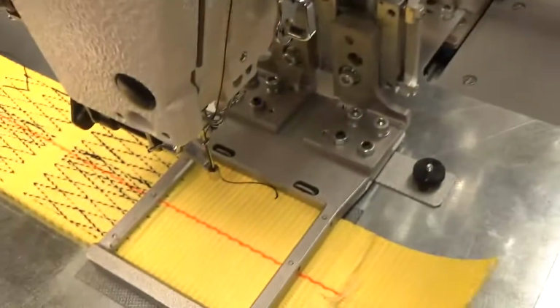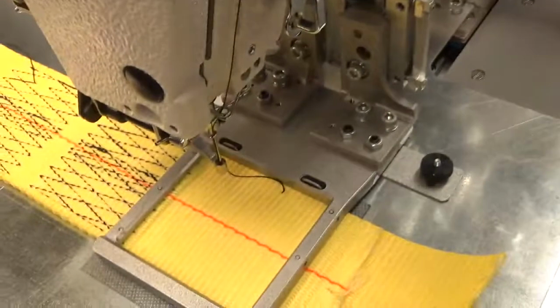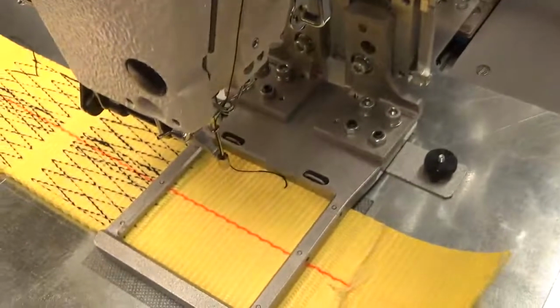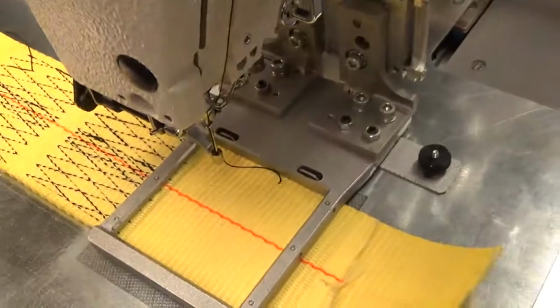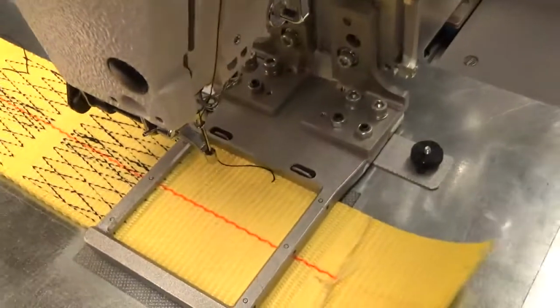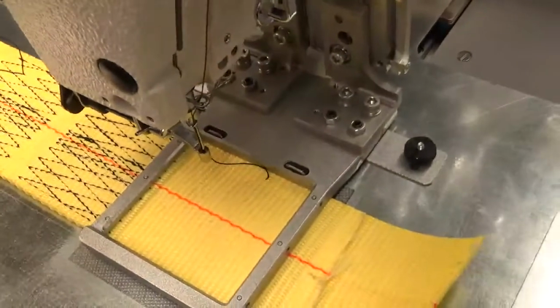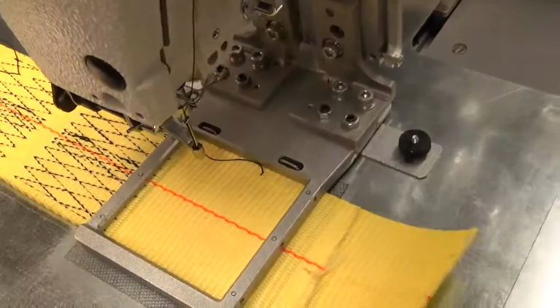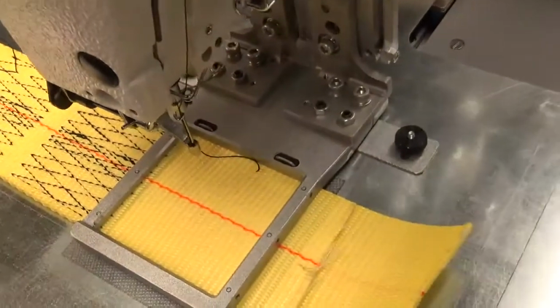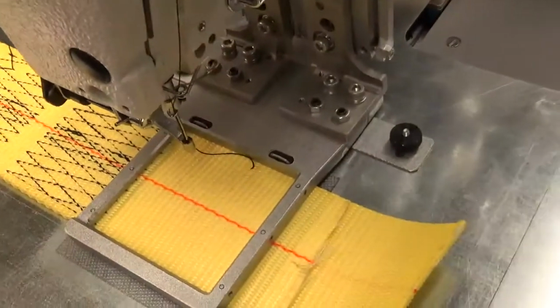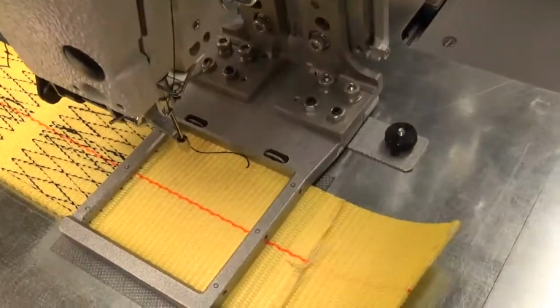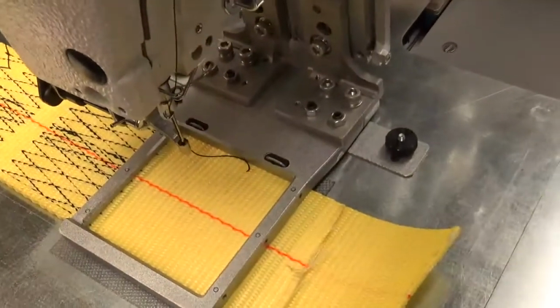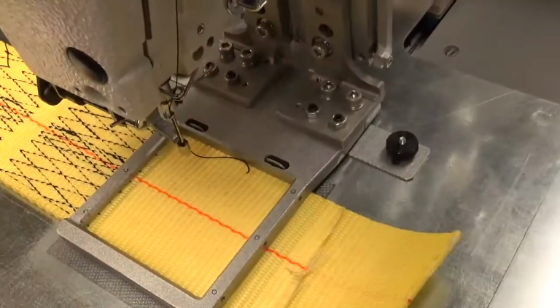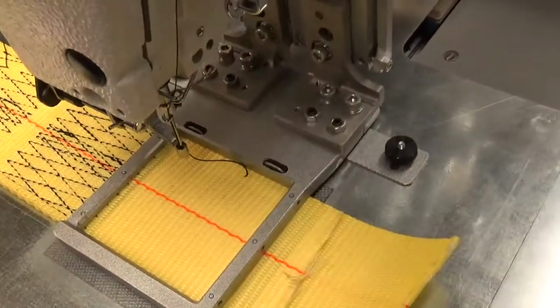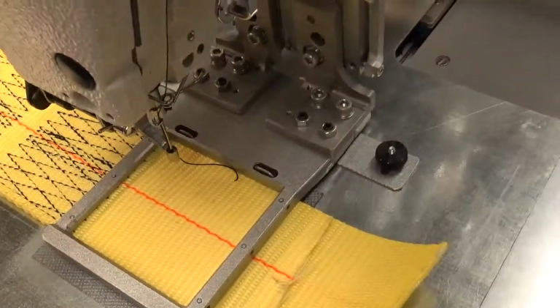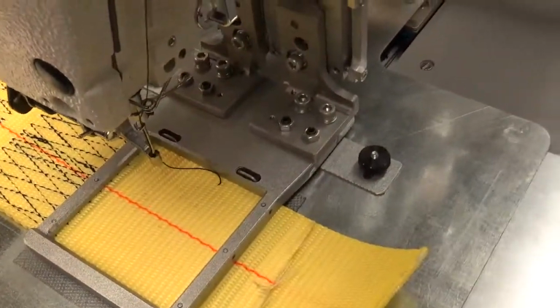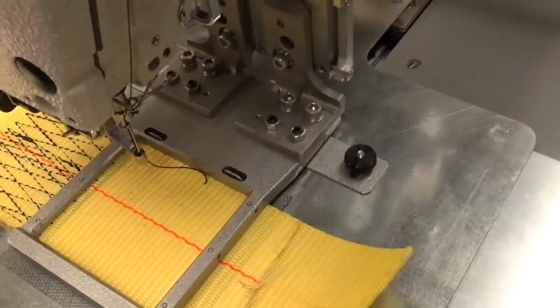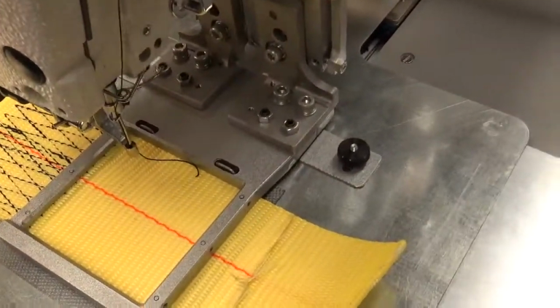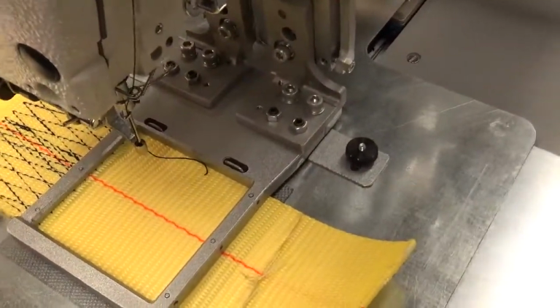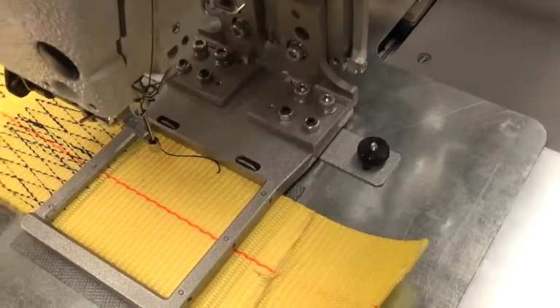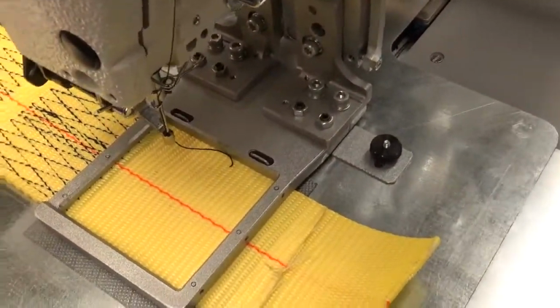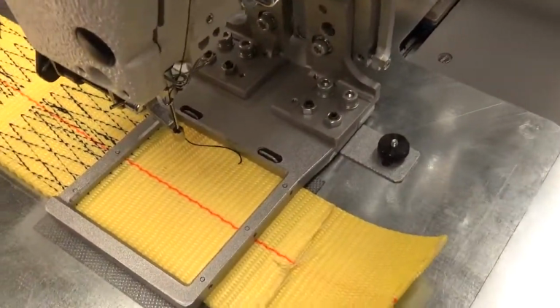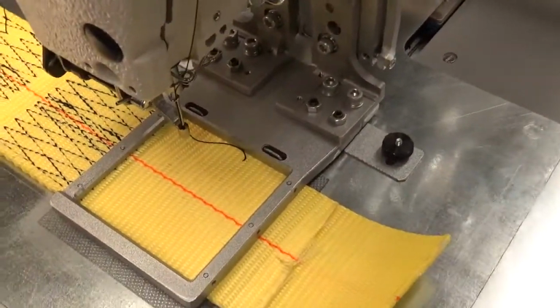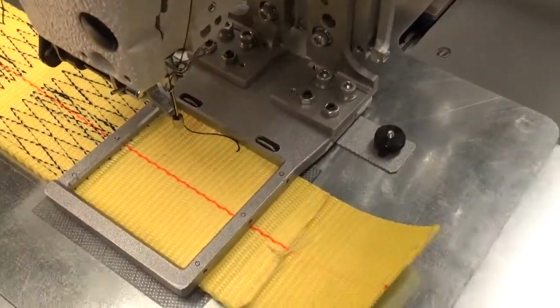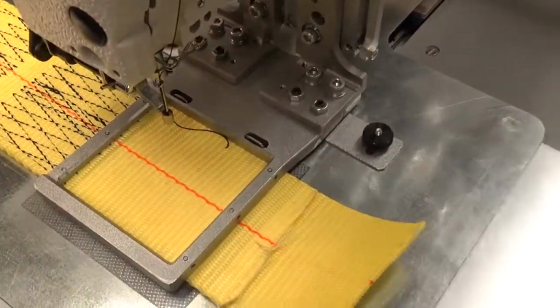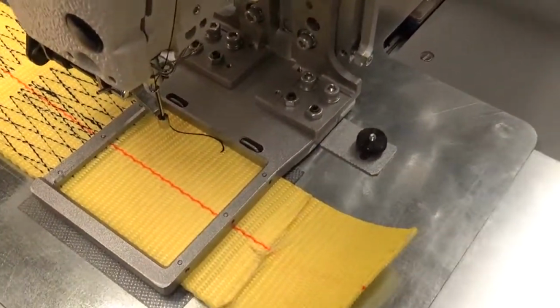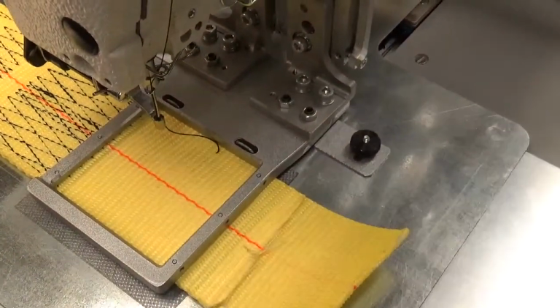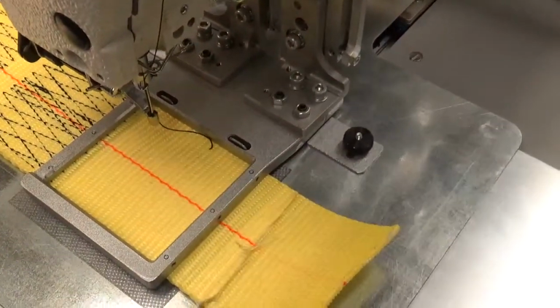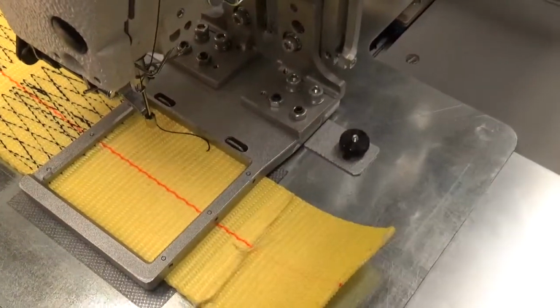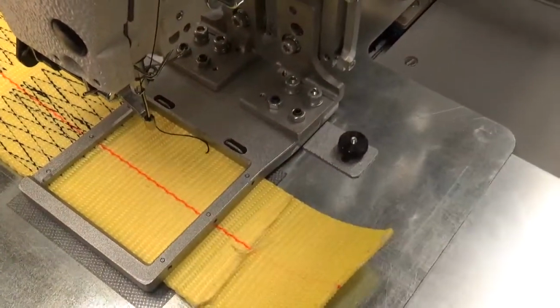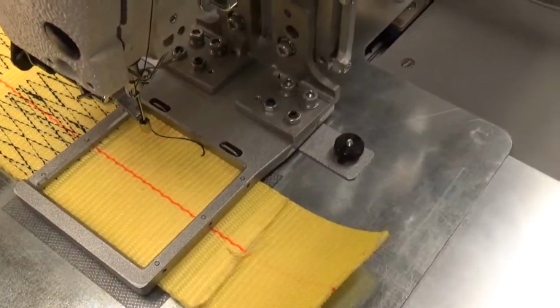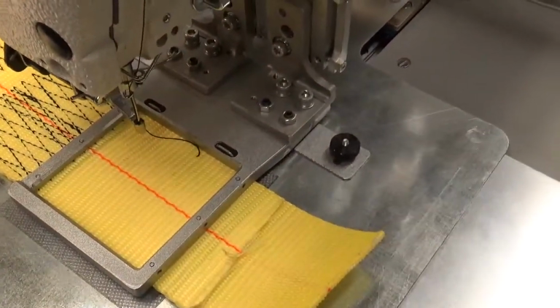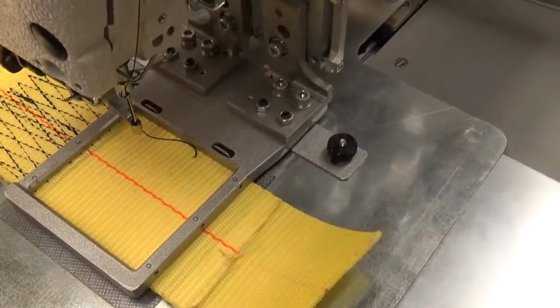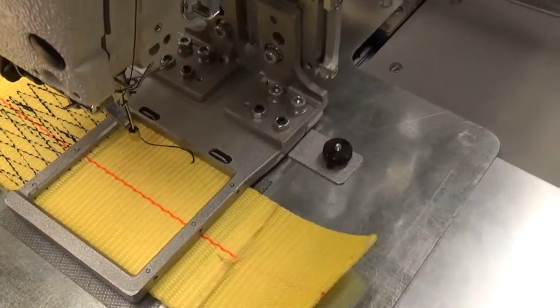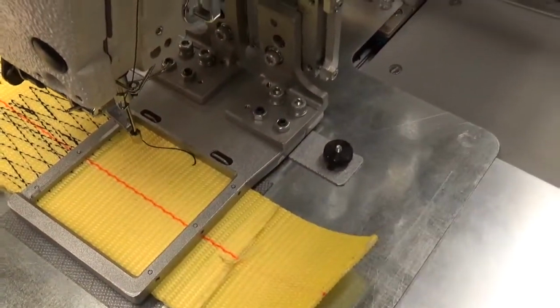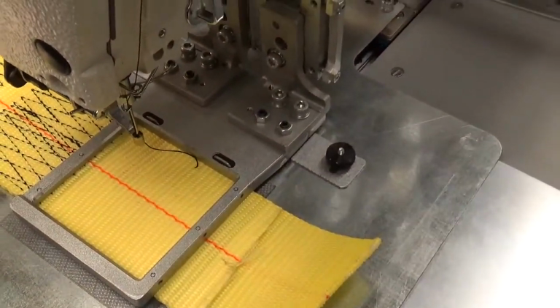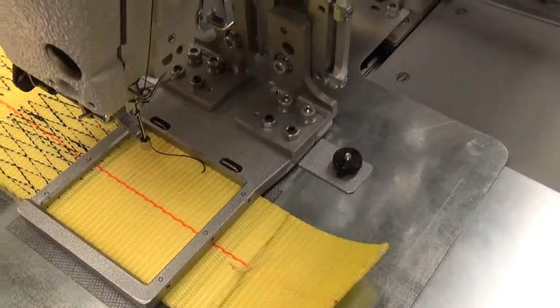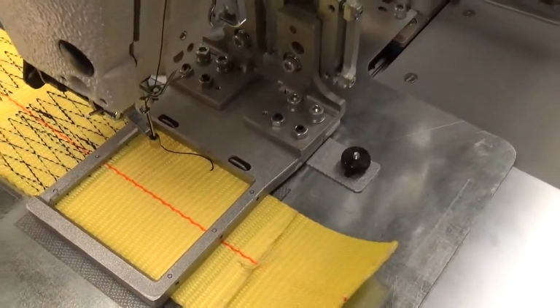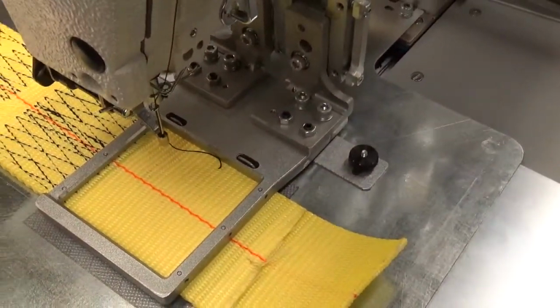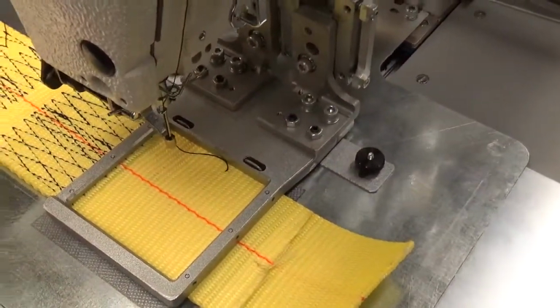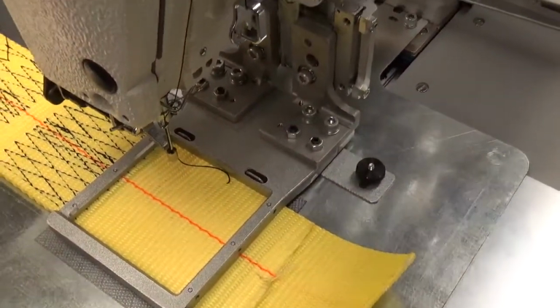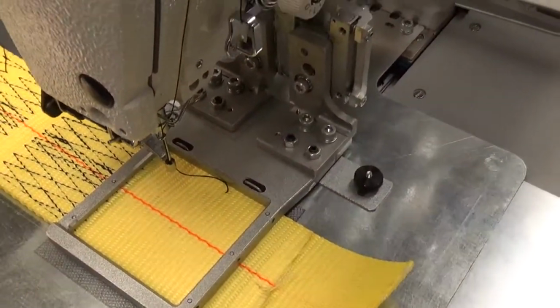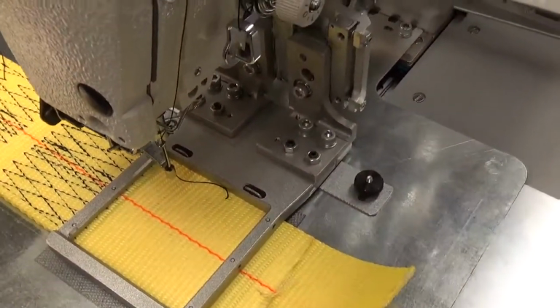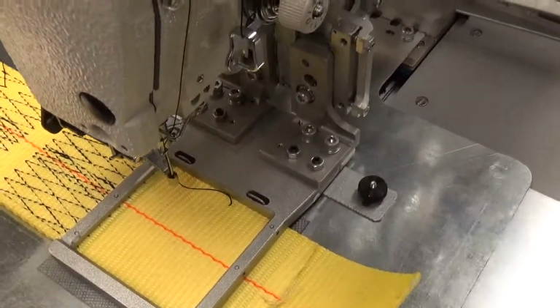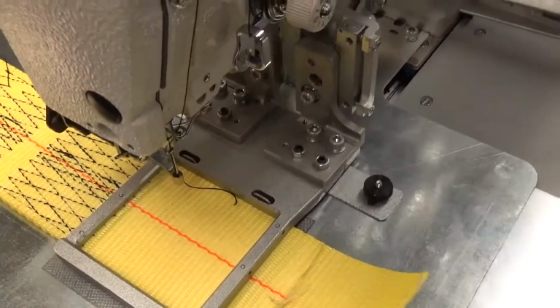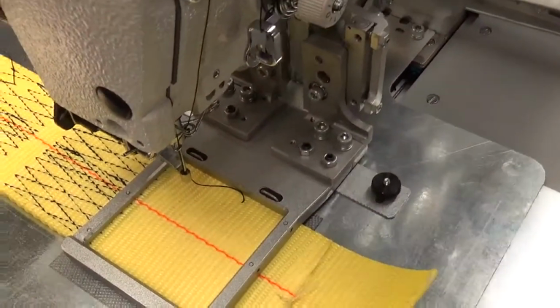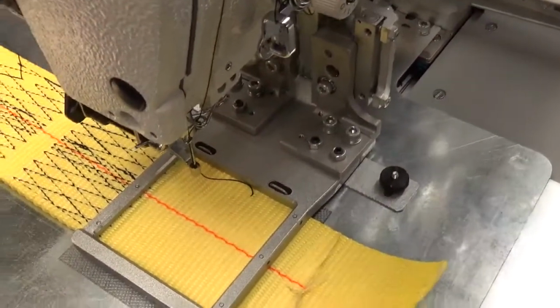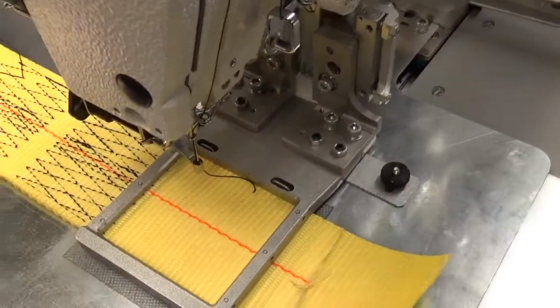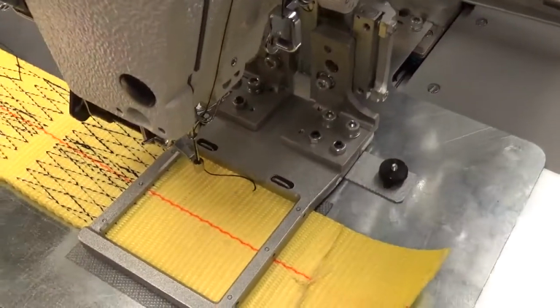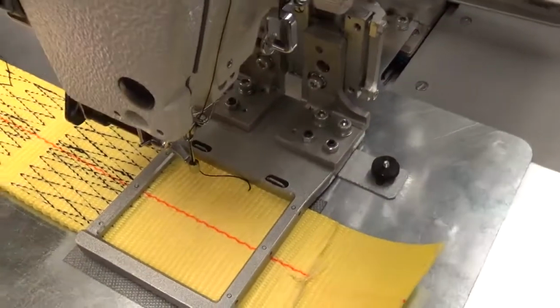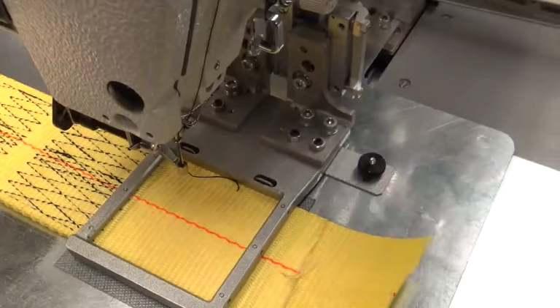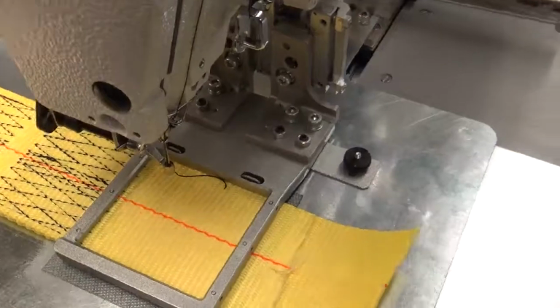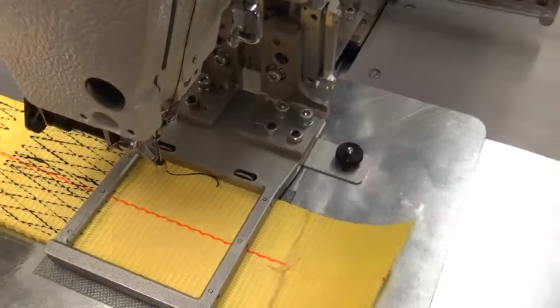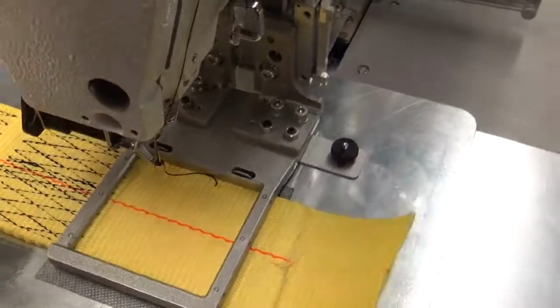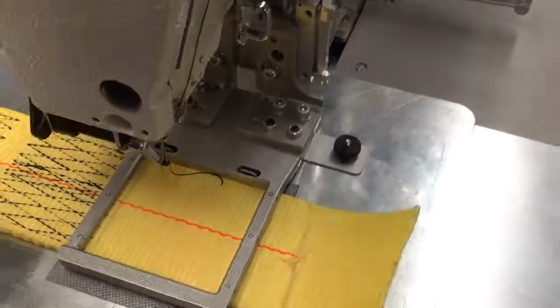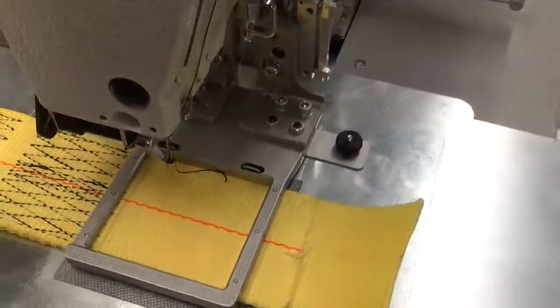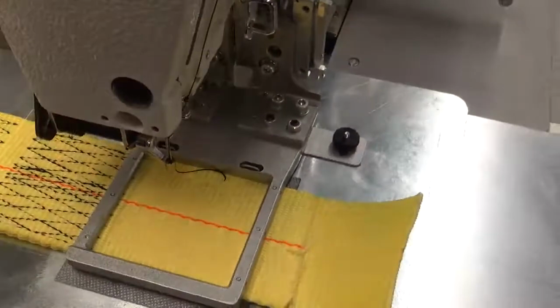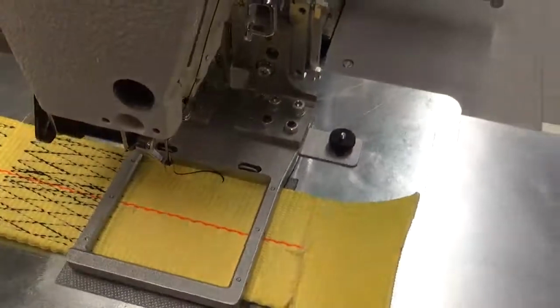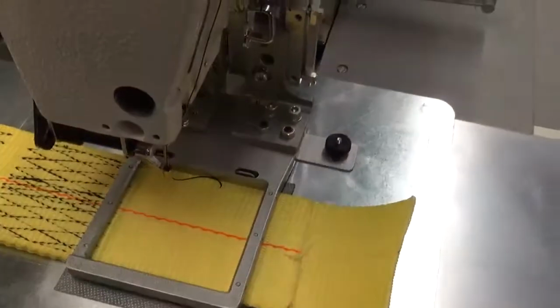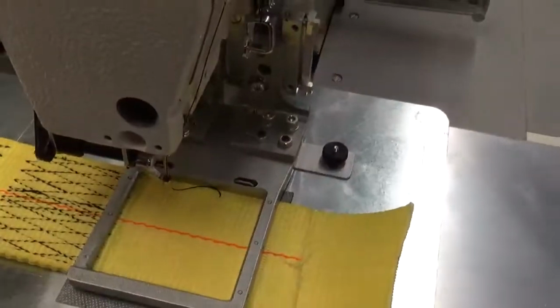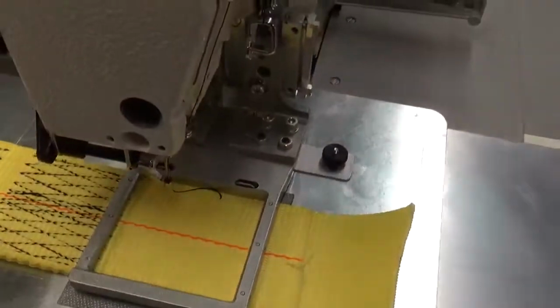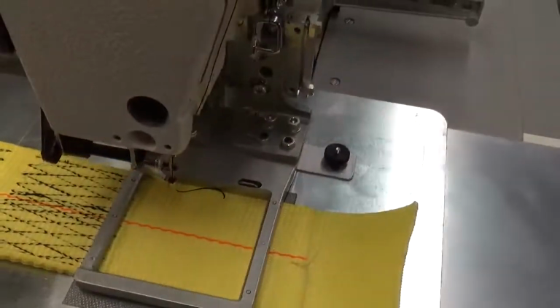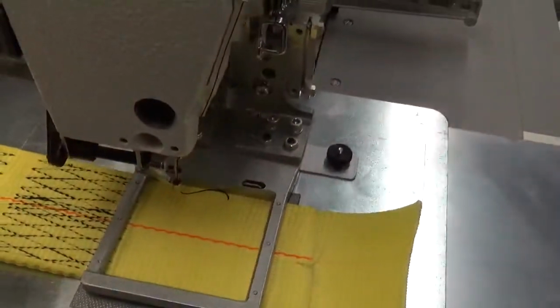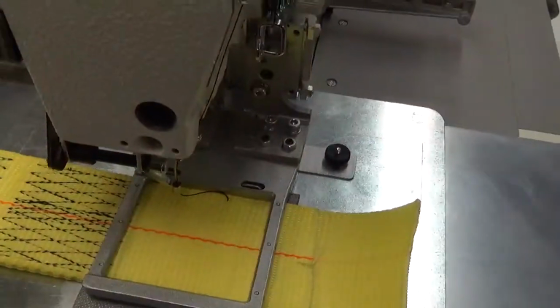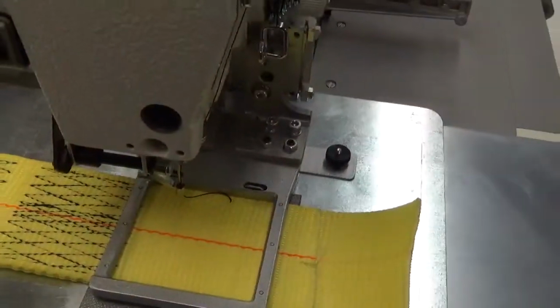We have some other videos online that show how to wind the bobbin, so we're not going to get into that here, but that's pretty much what we've got at this point.